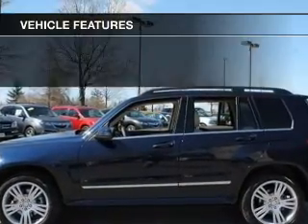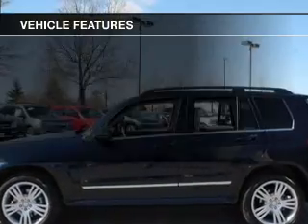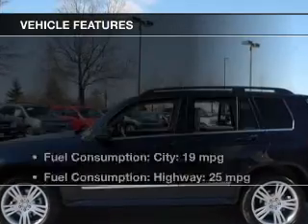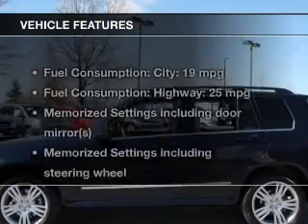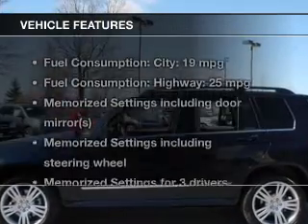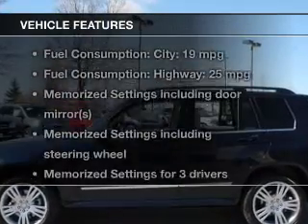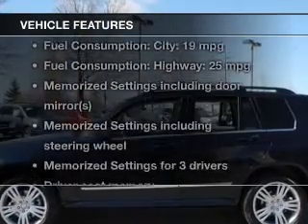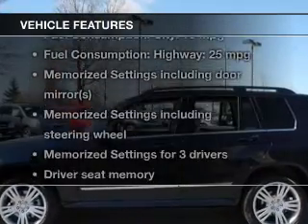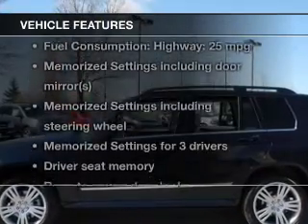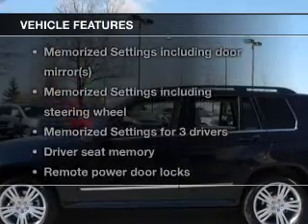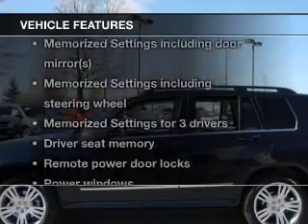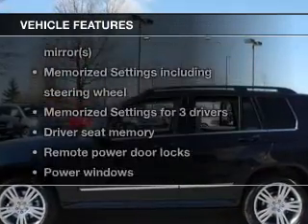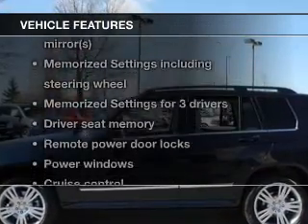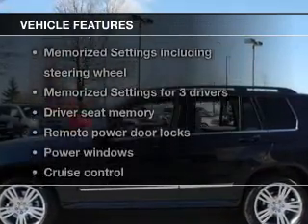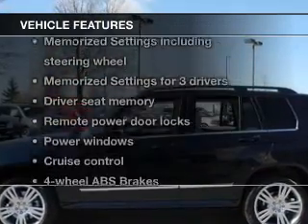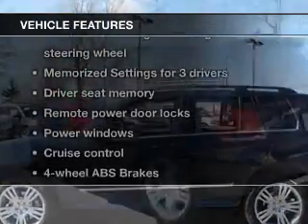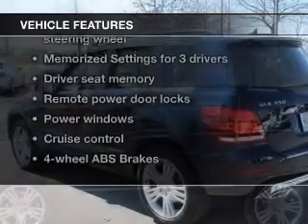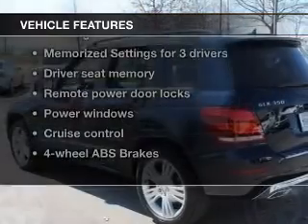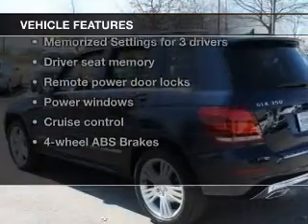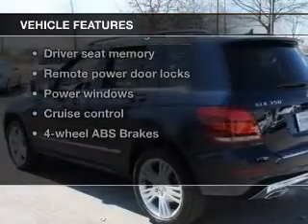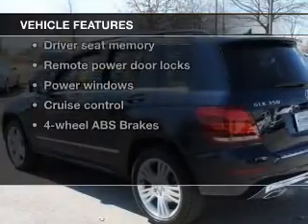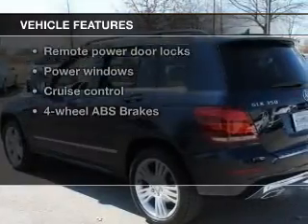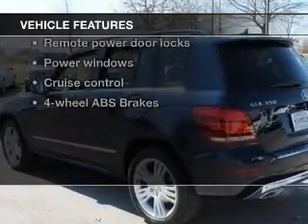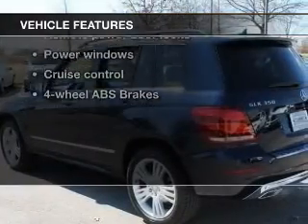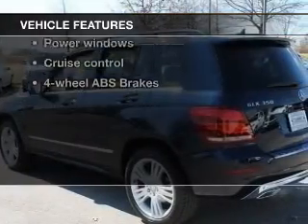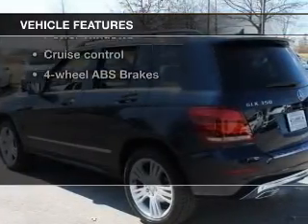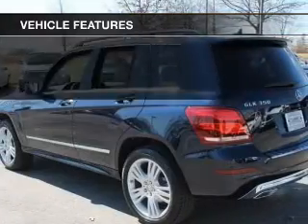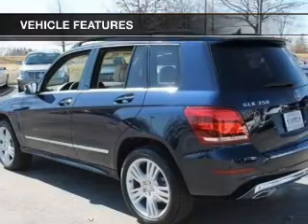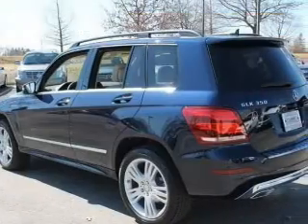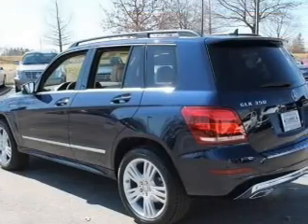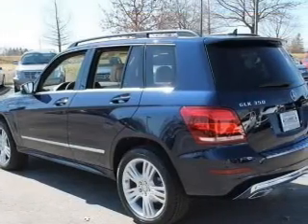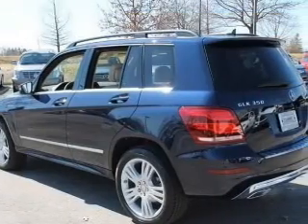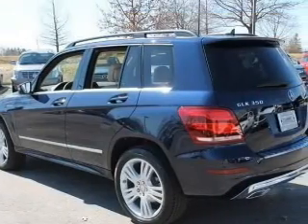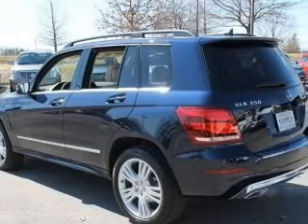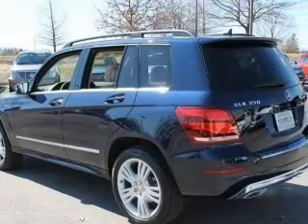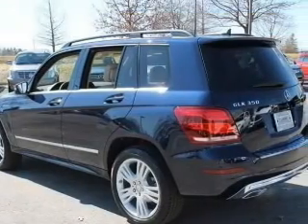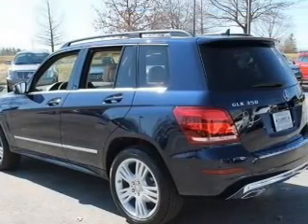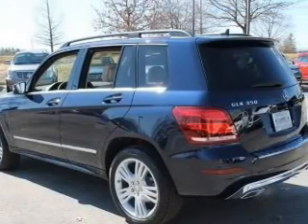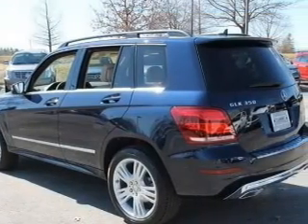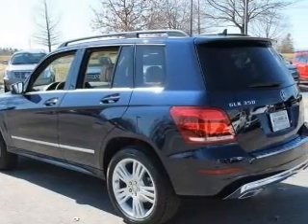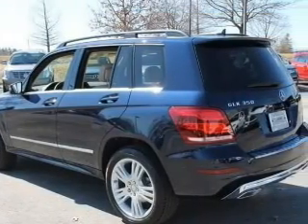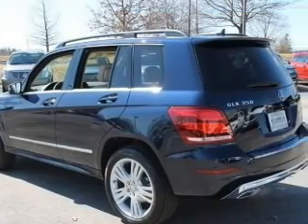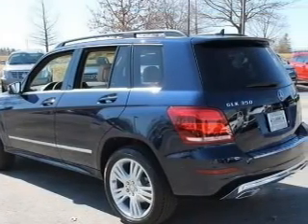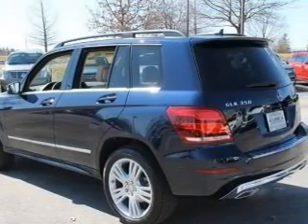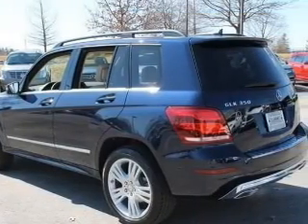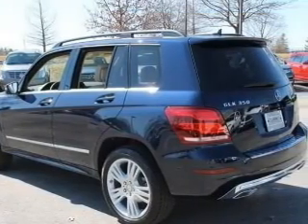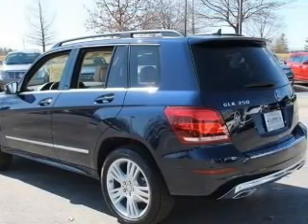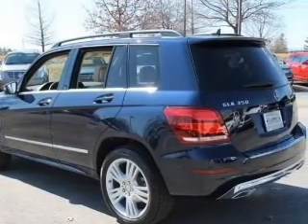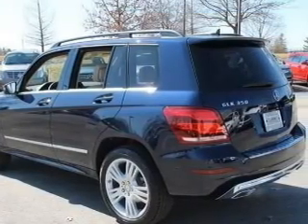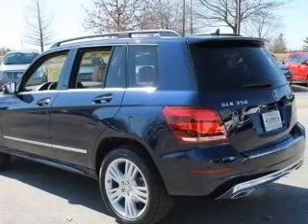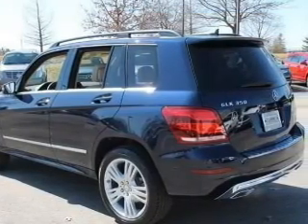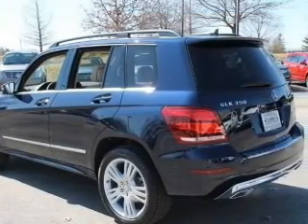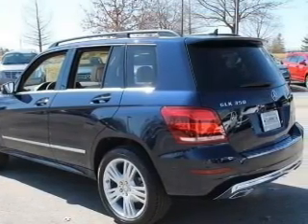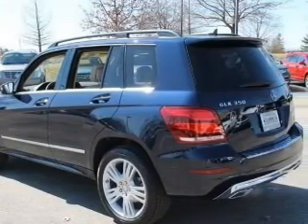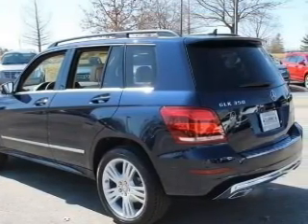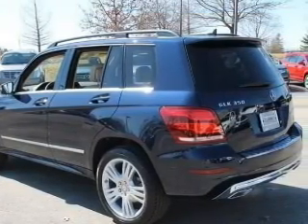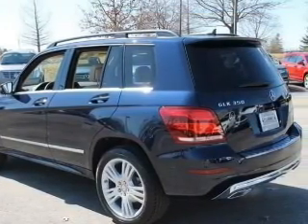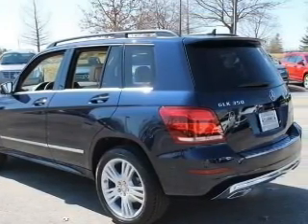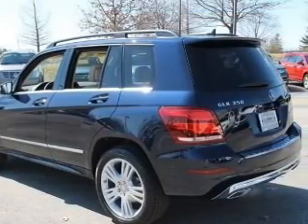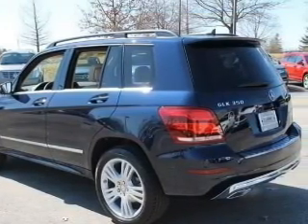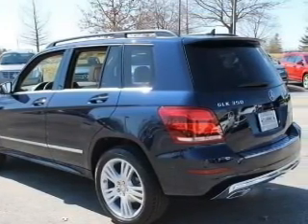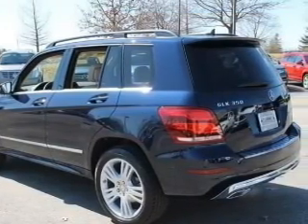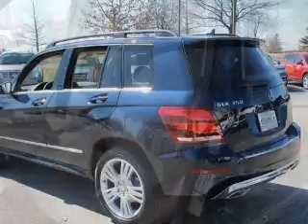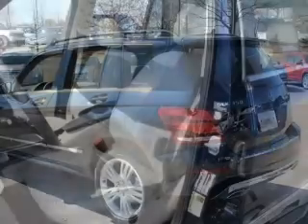Plus enjoy these notable features that are included in this vehicle: keyless entry, power door locks, power windows, and cruise control.